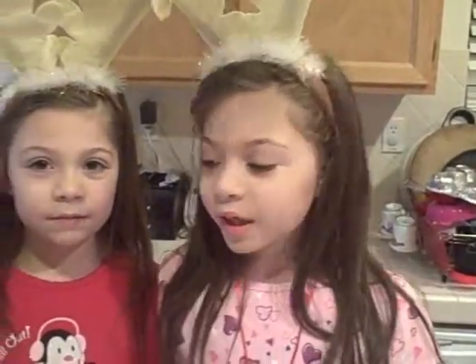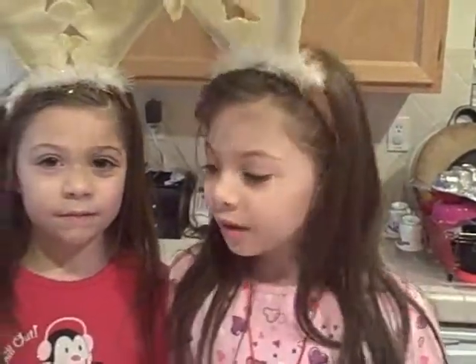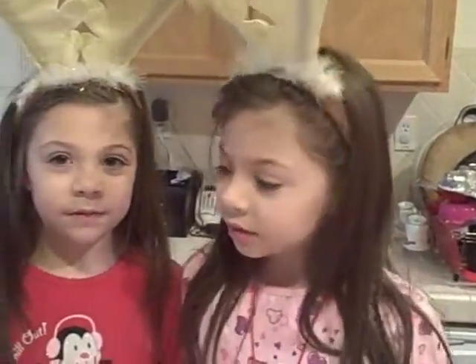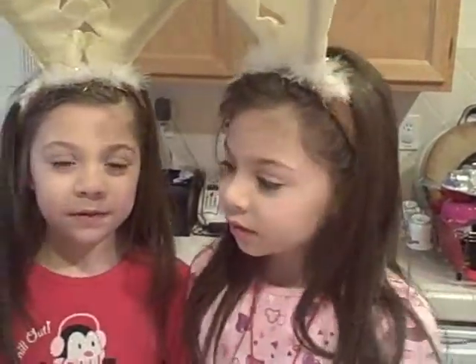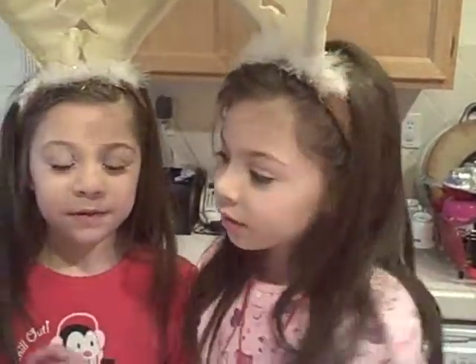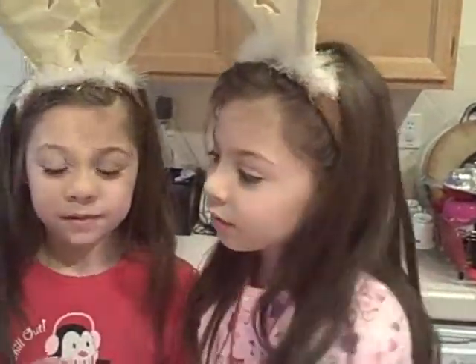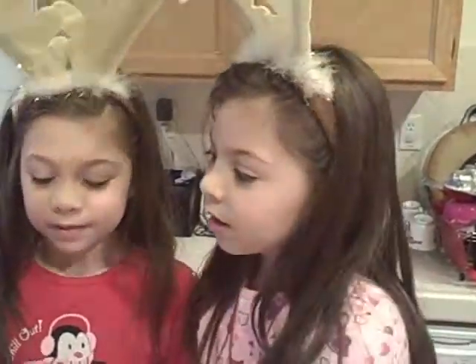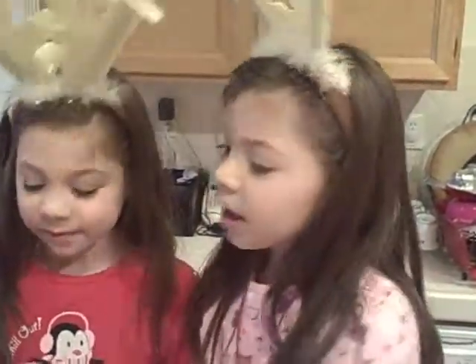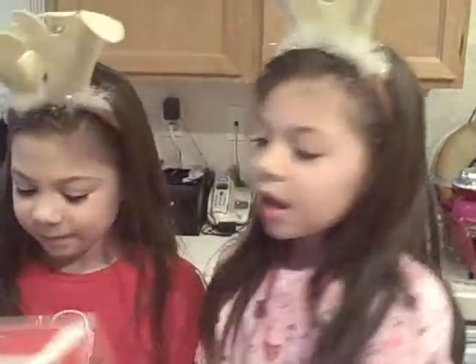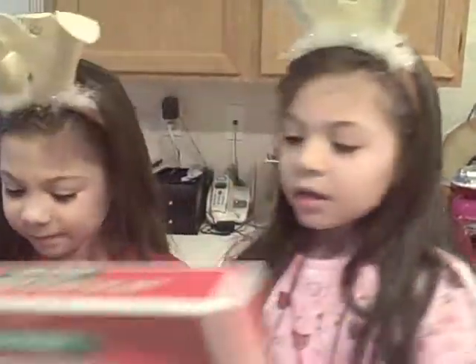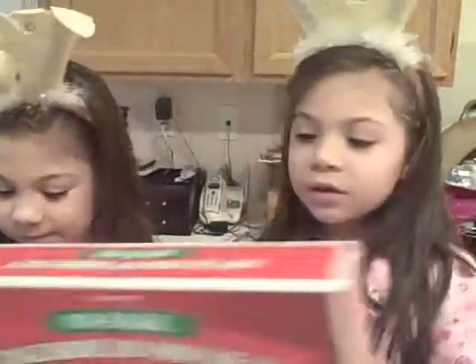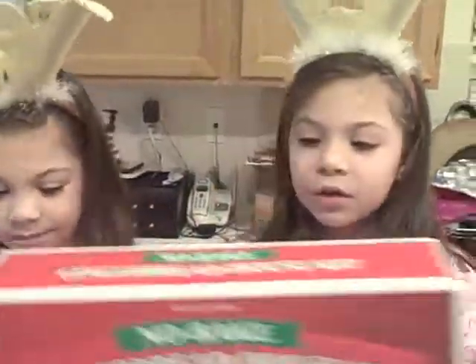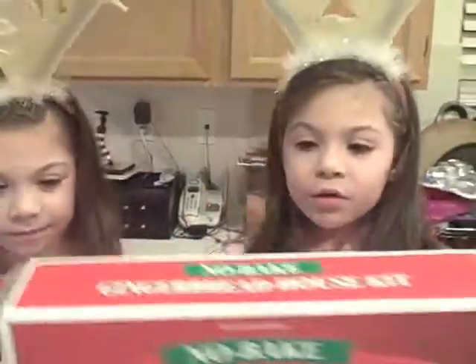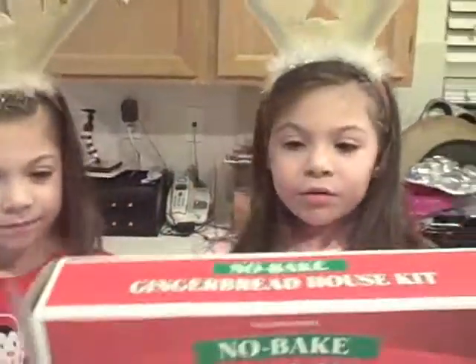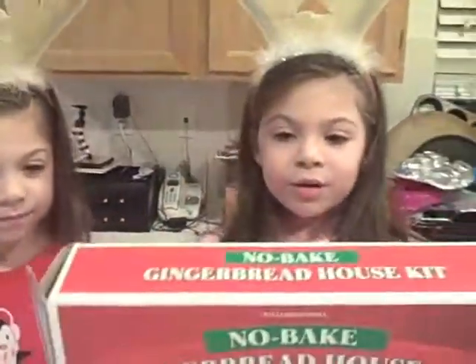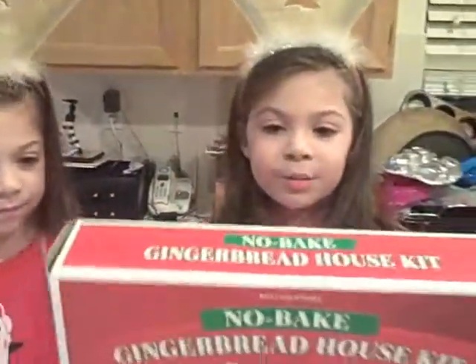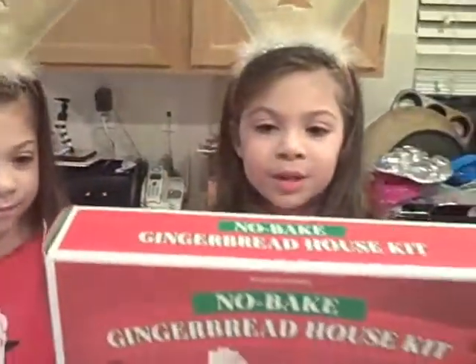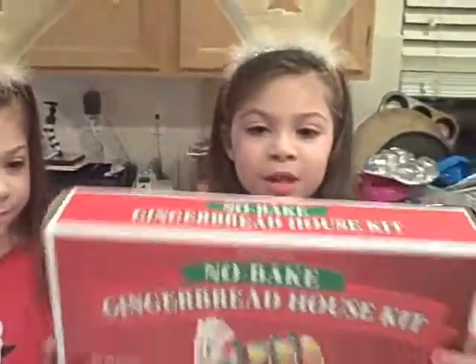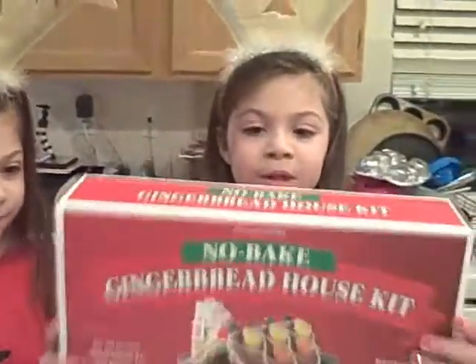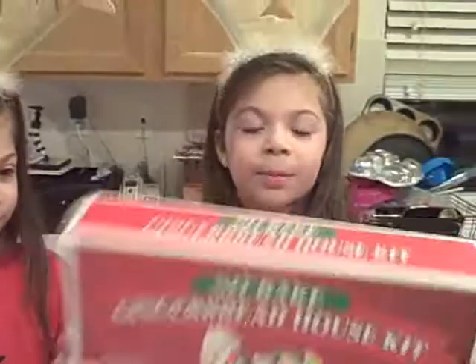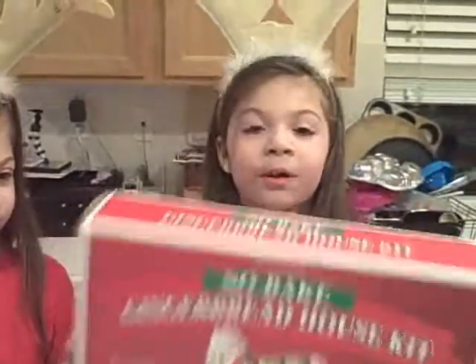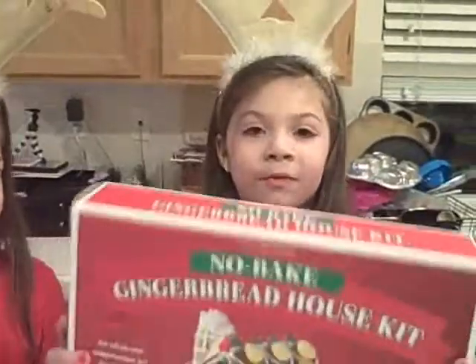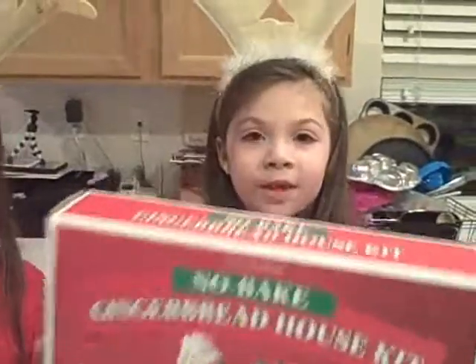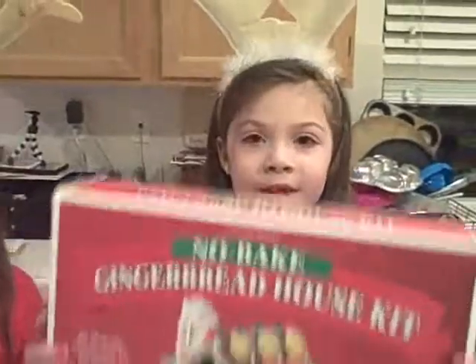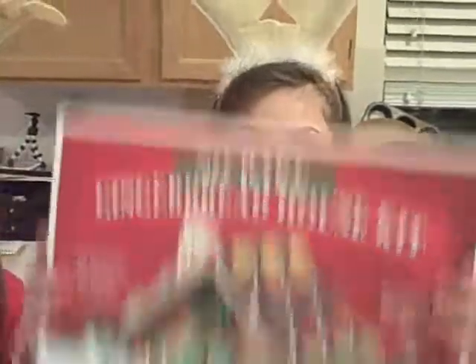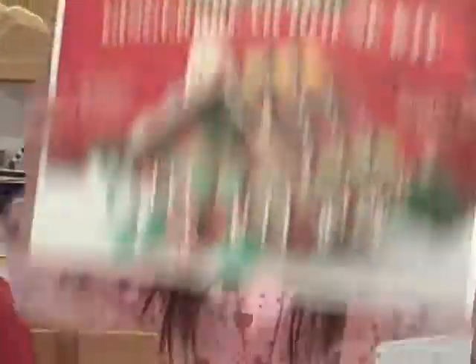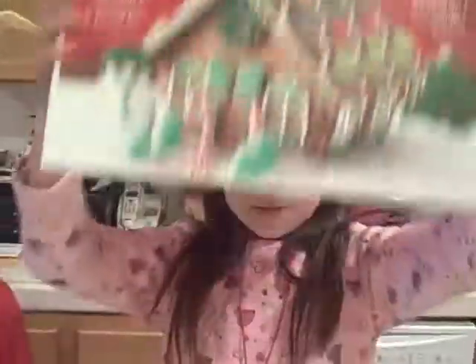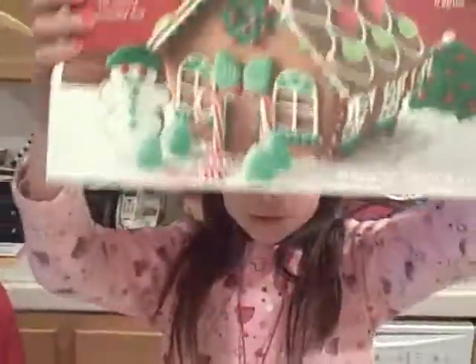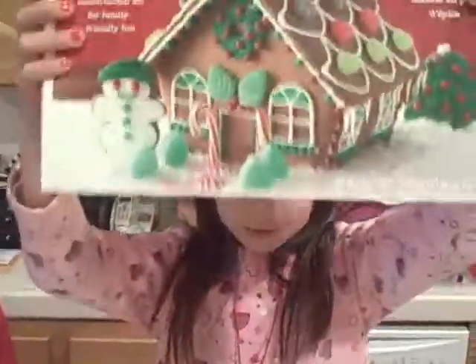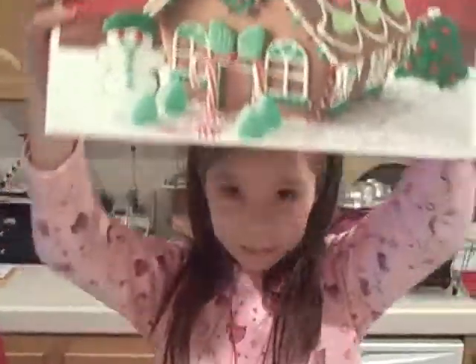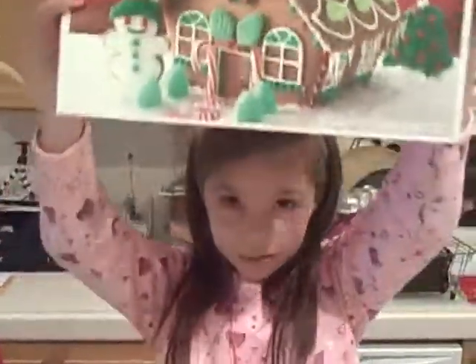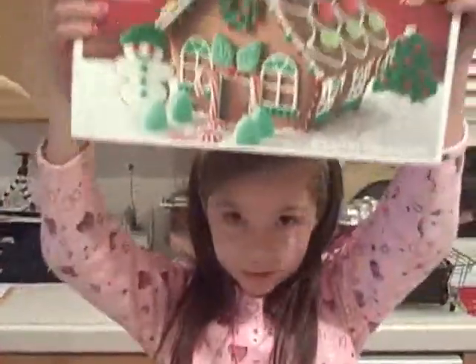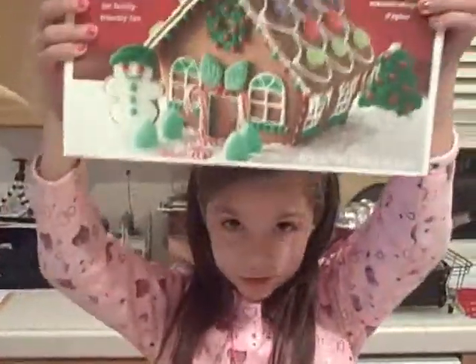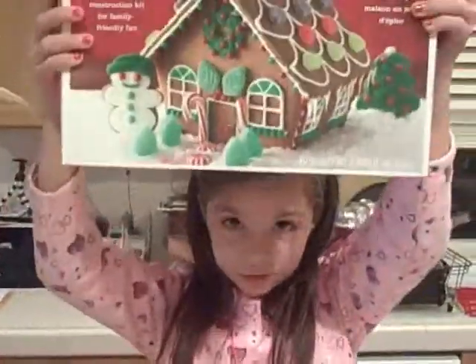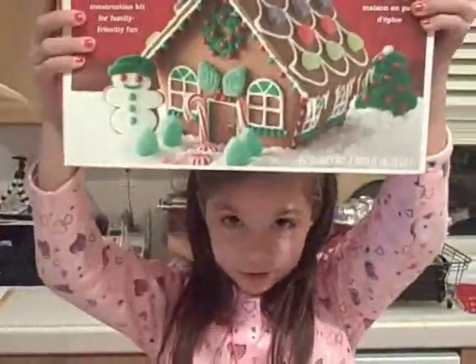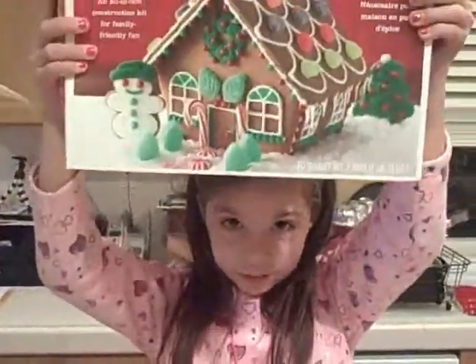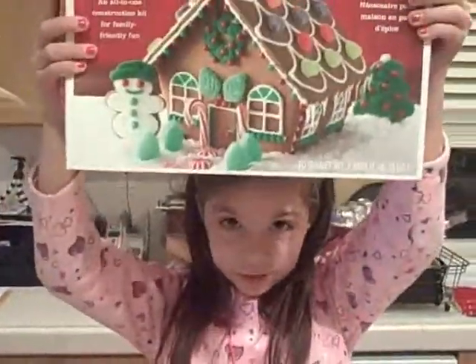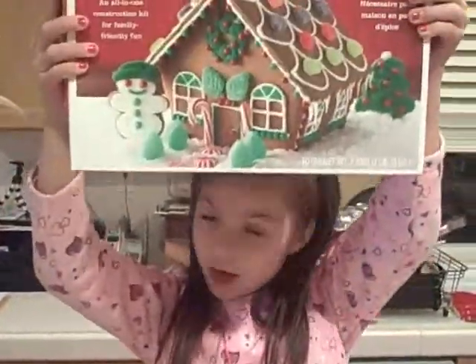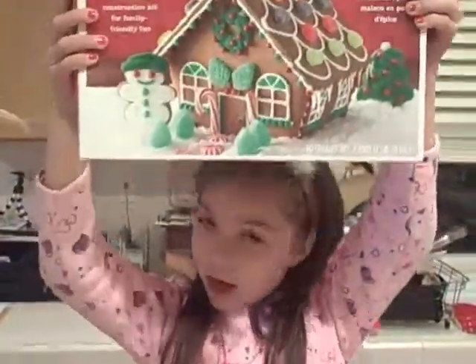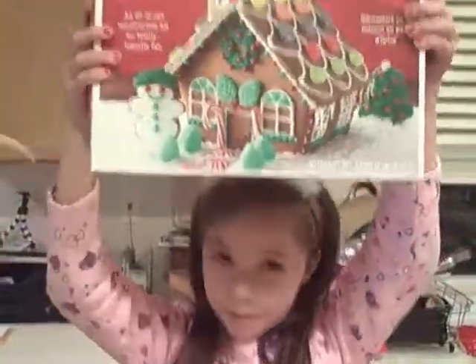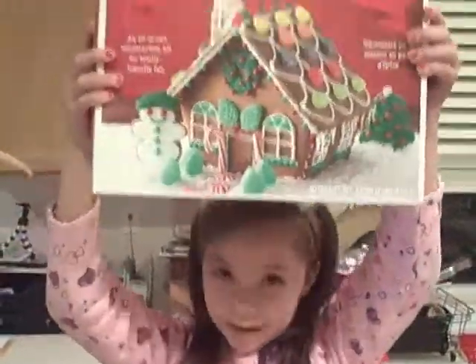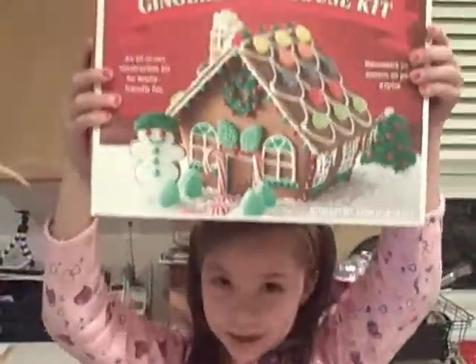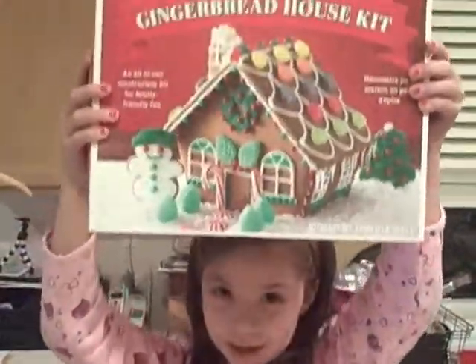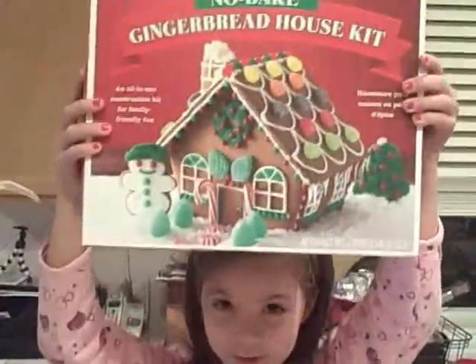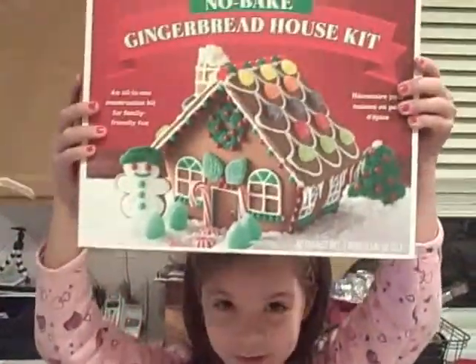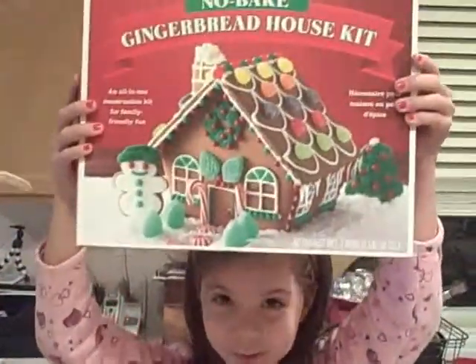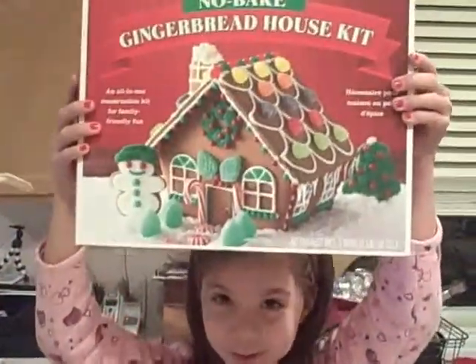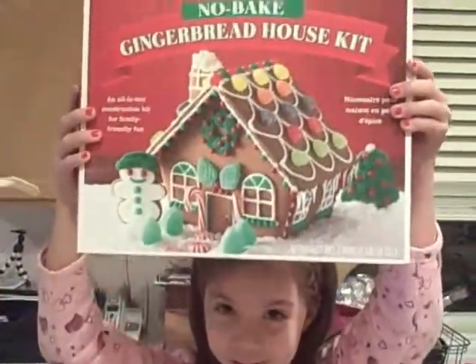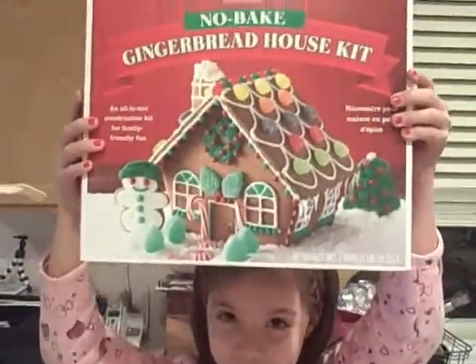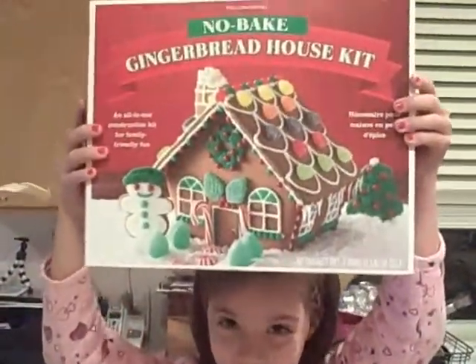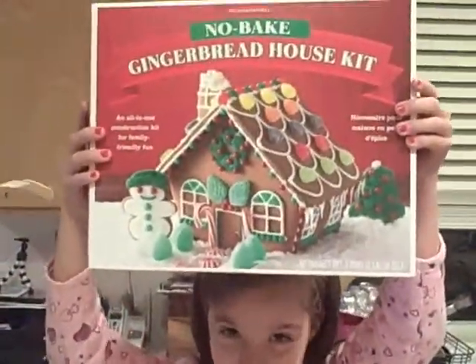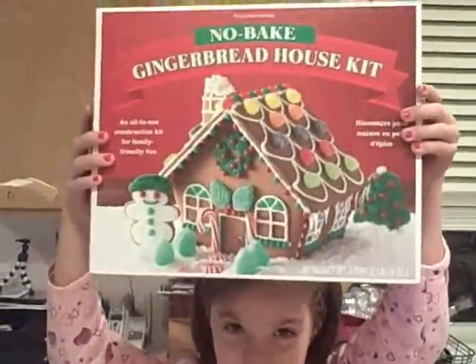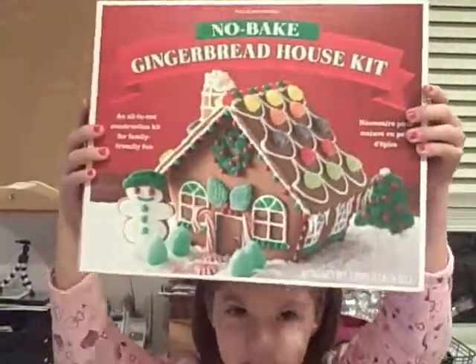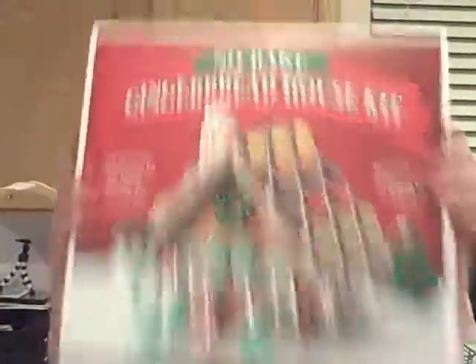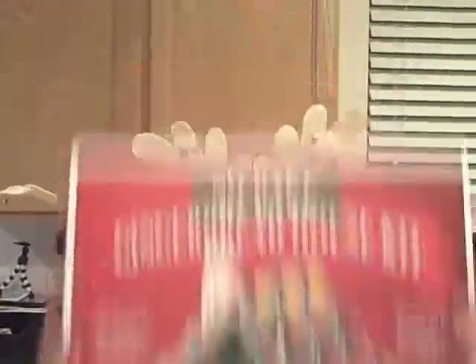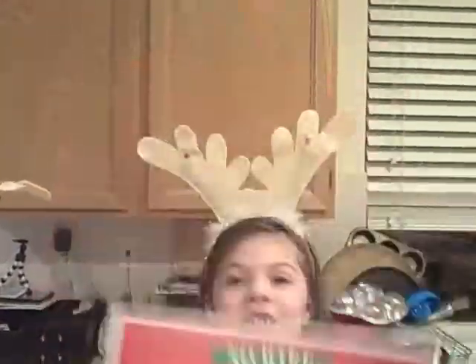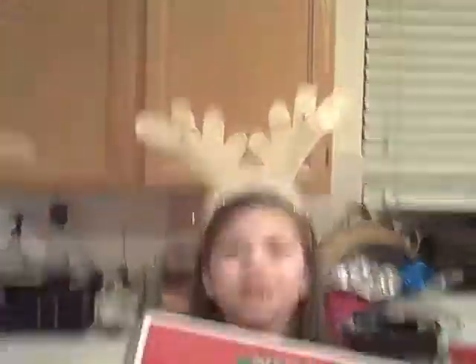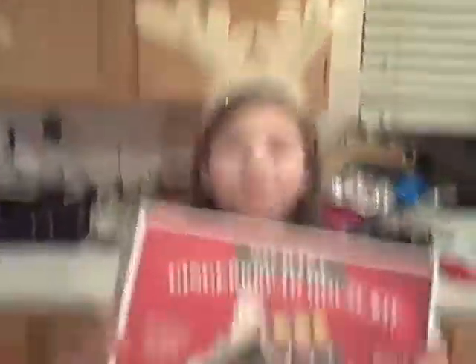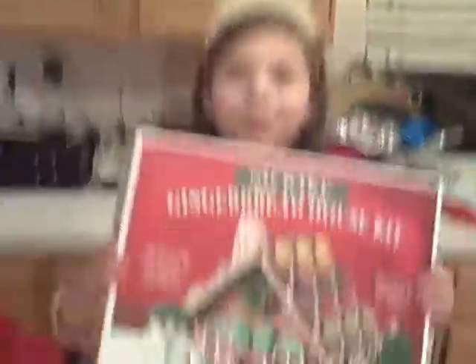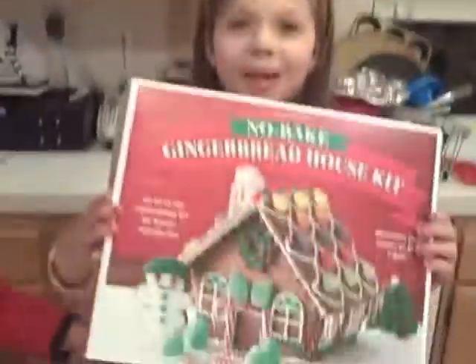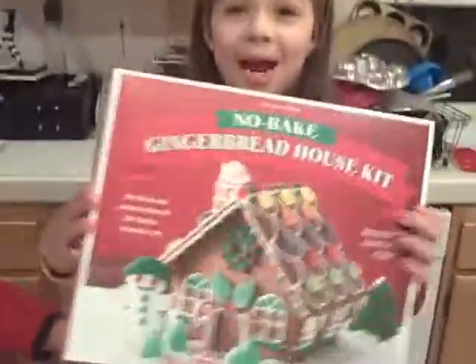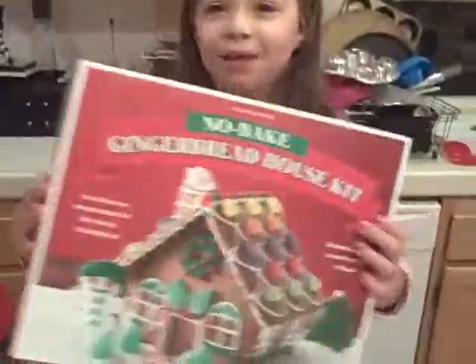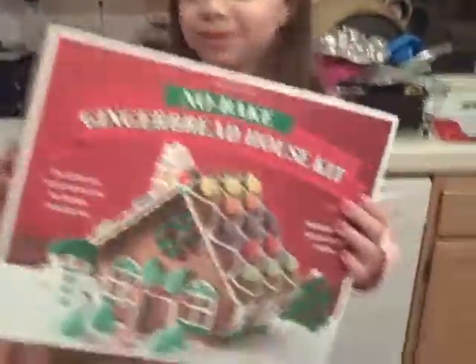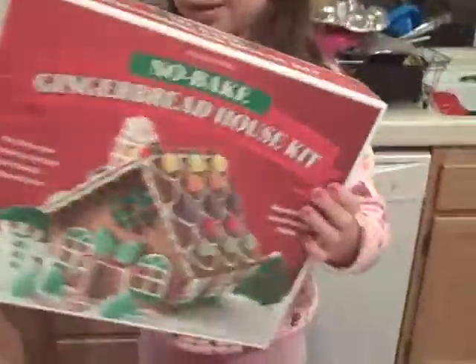So Christmas is the perfect time to build — not a Christmas house — a gingerbread house.